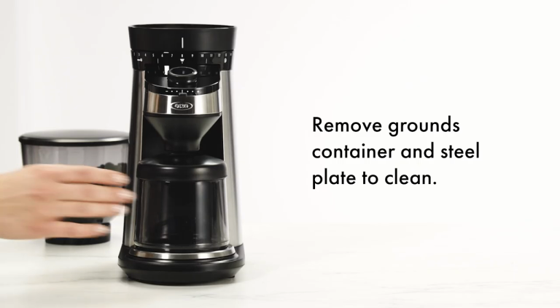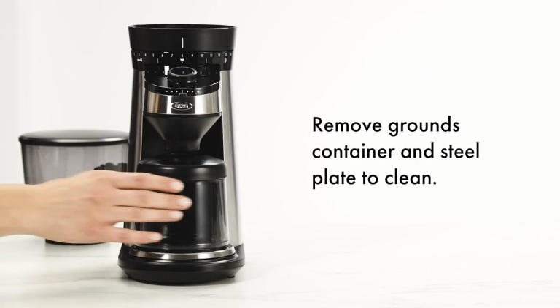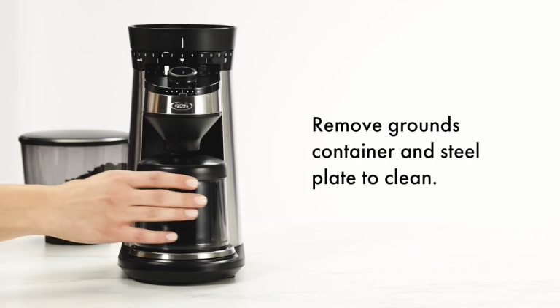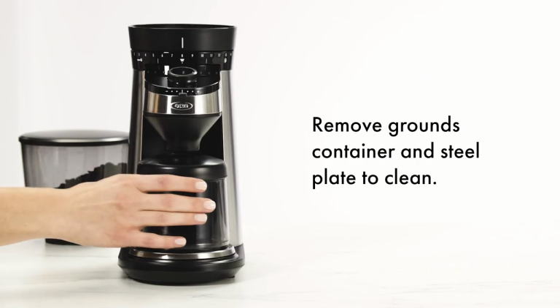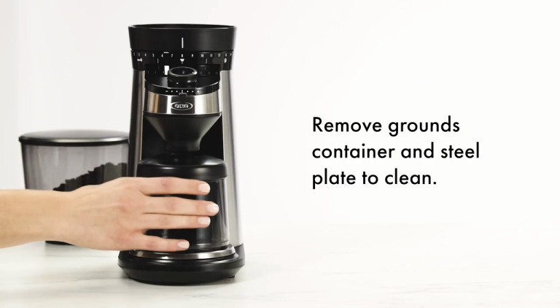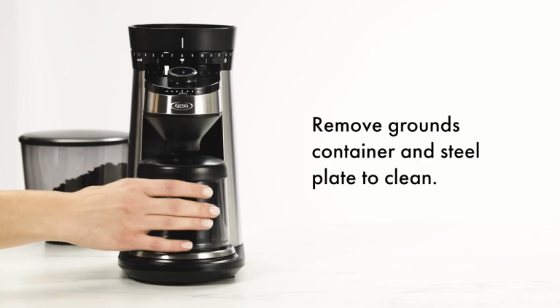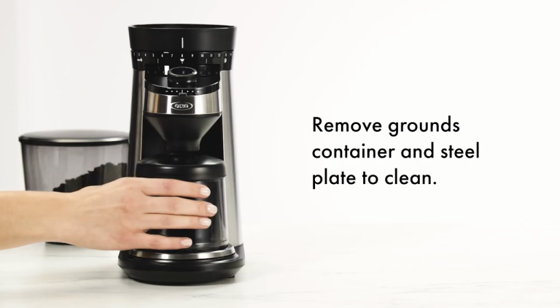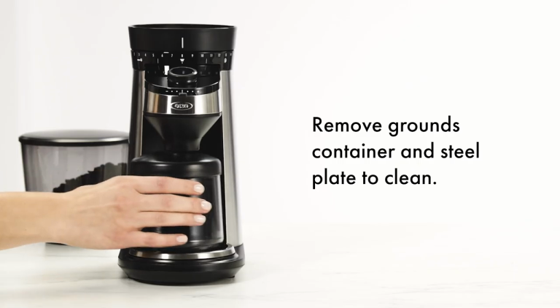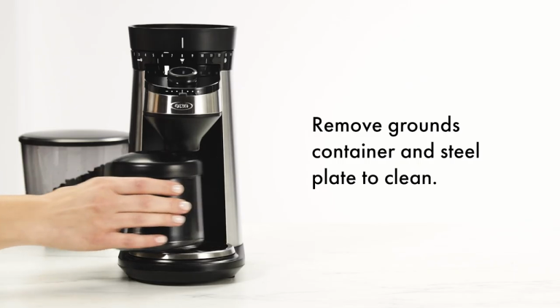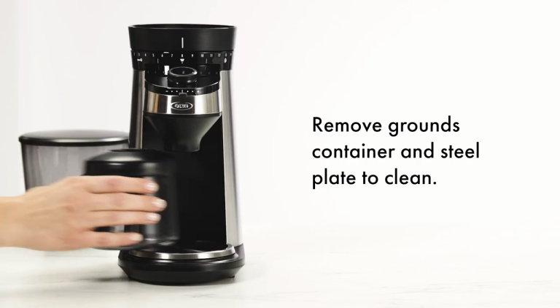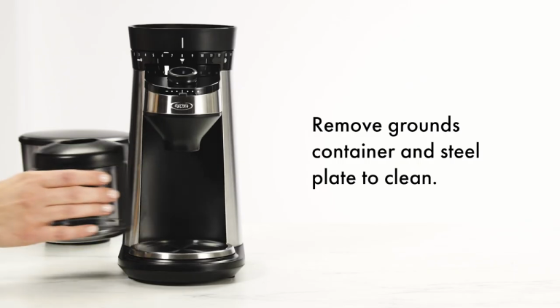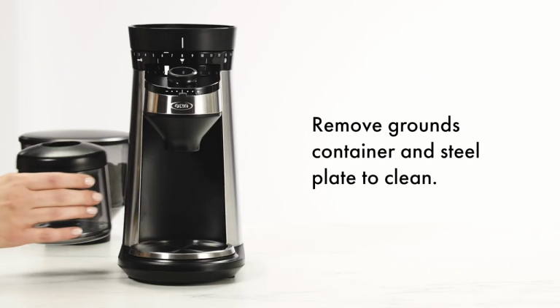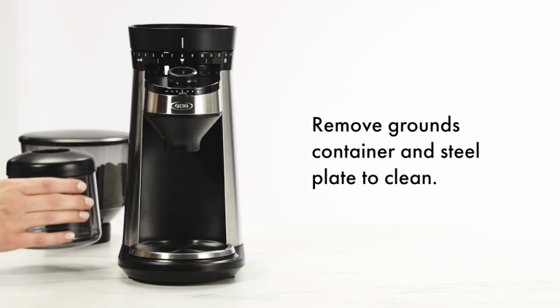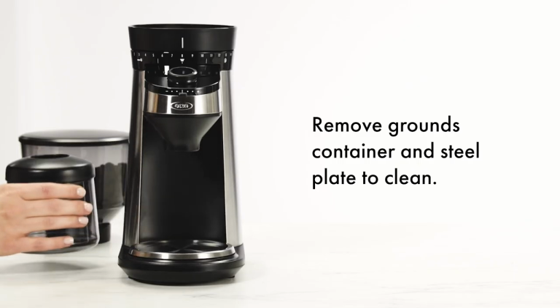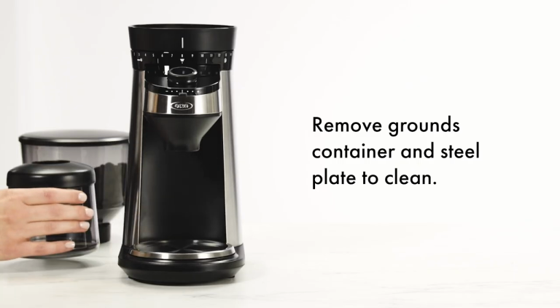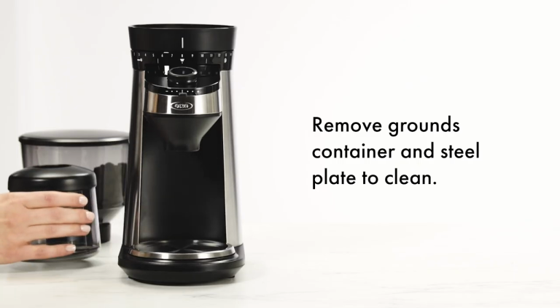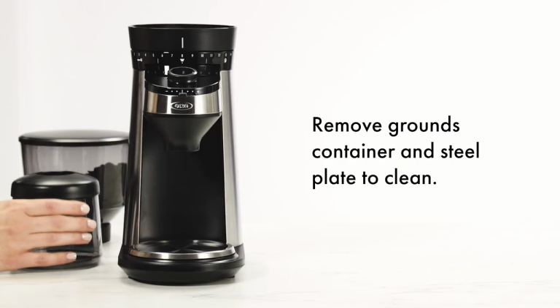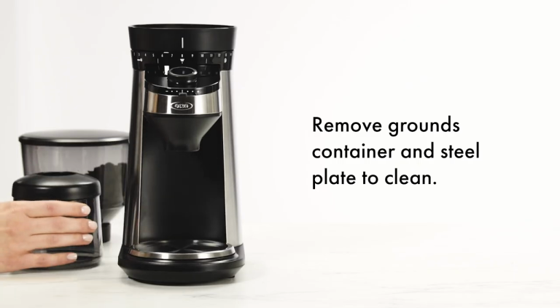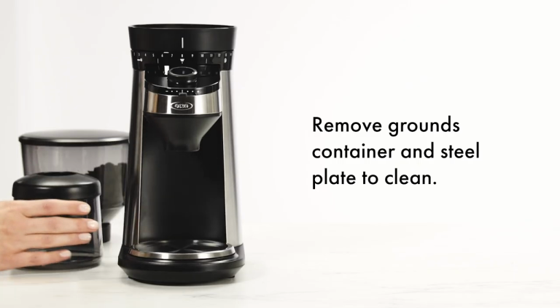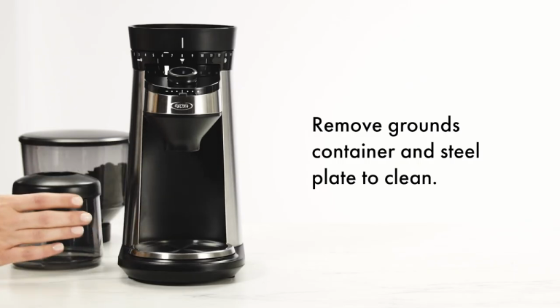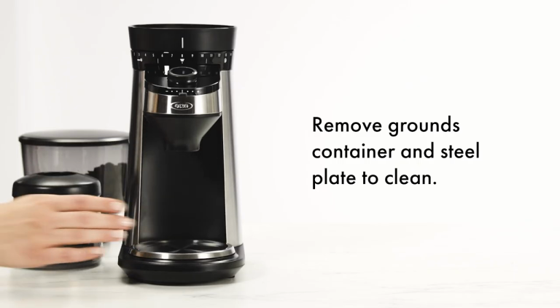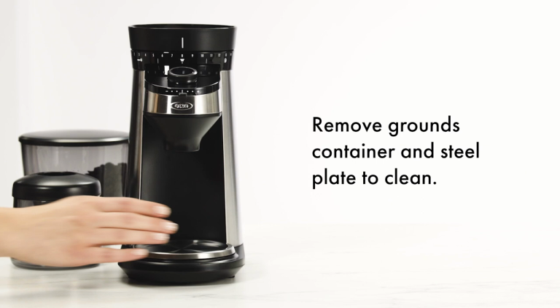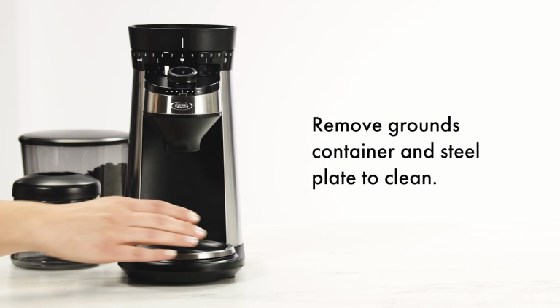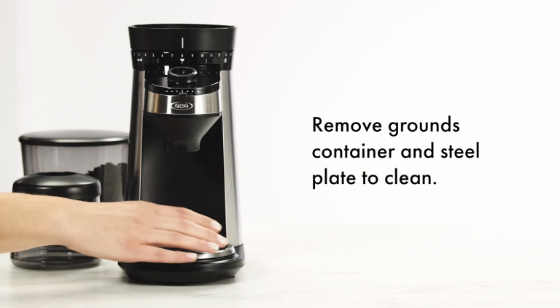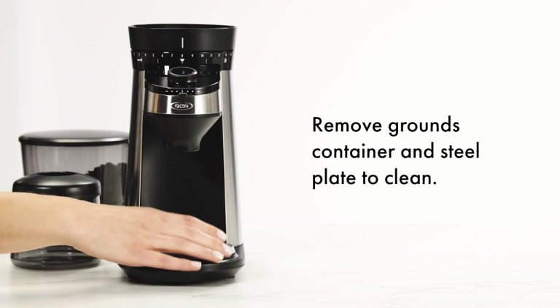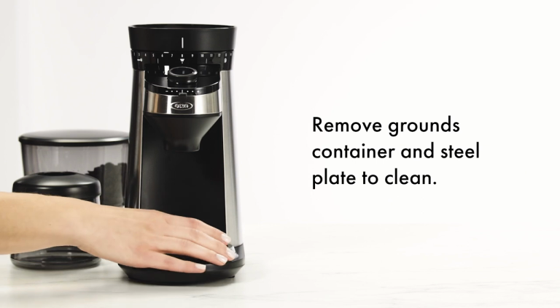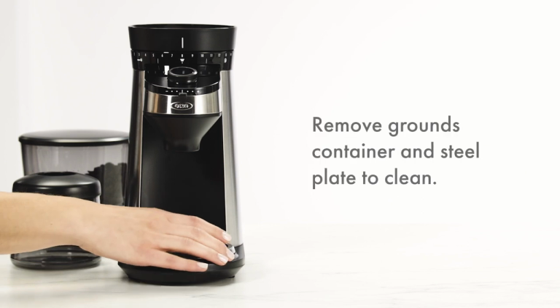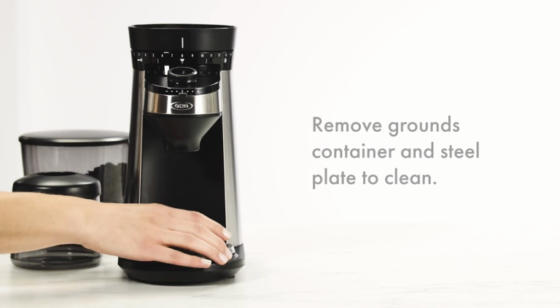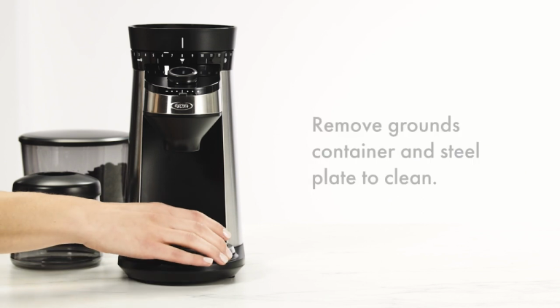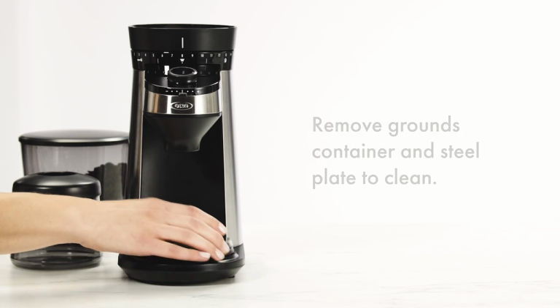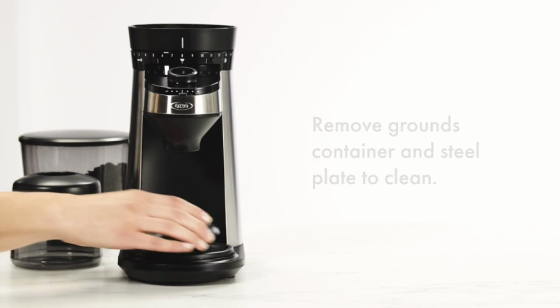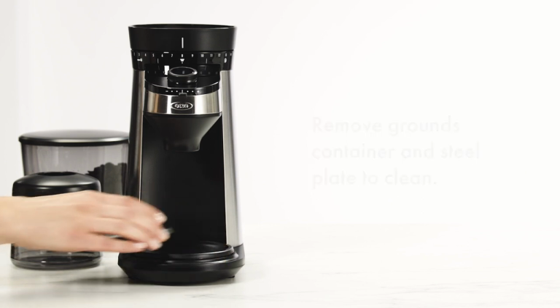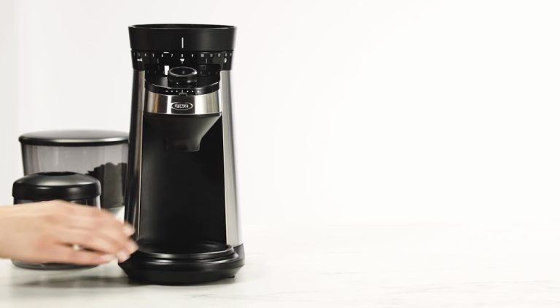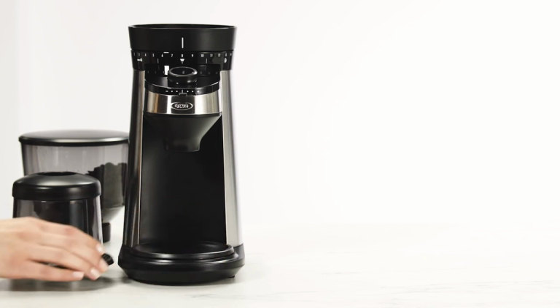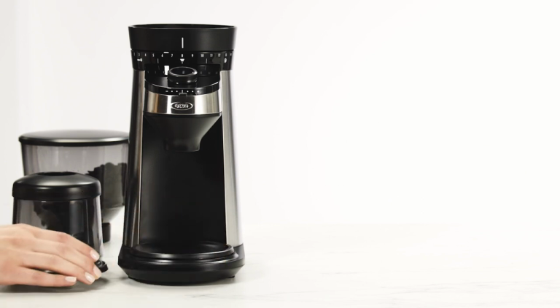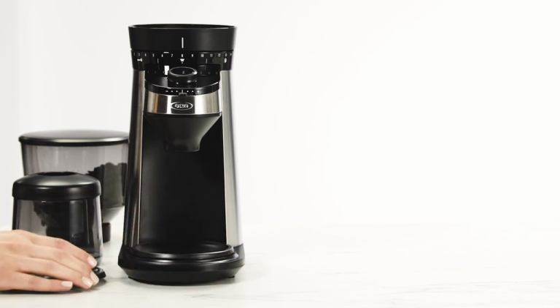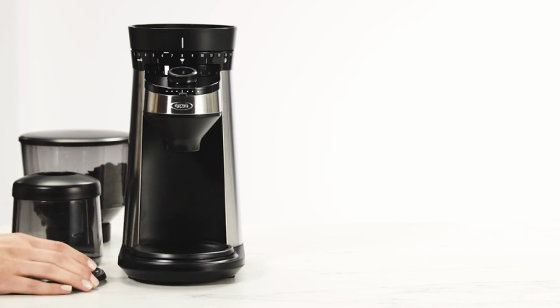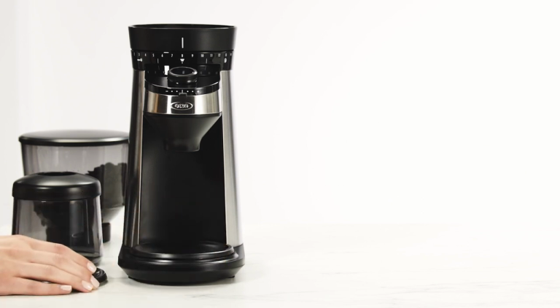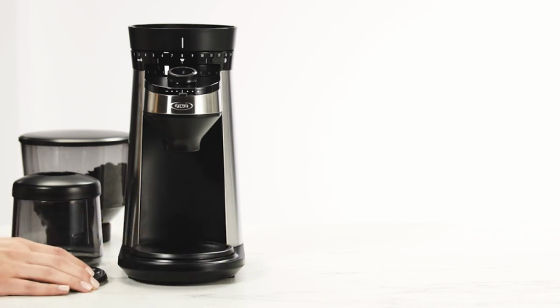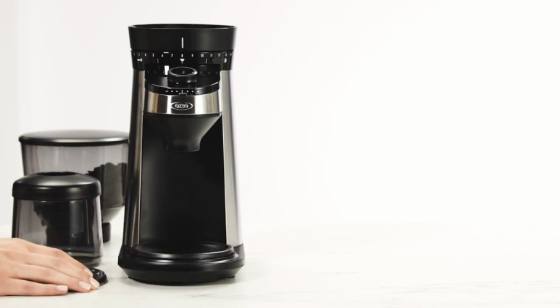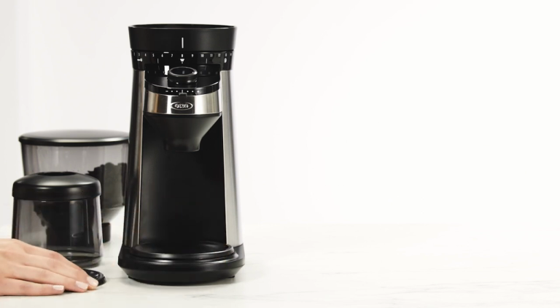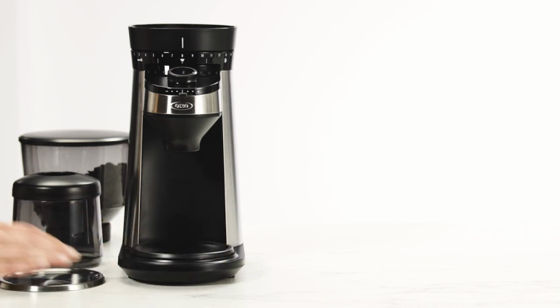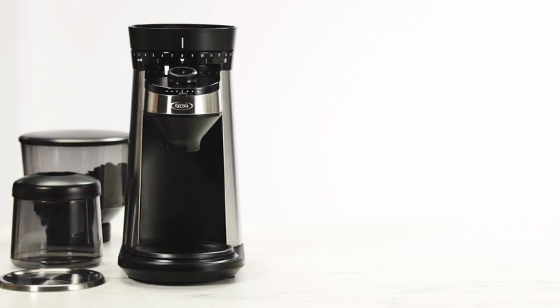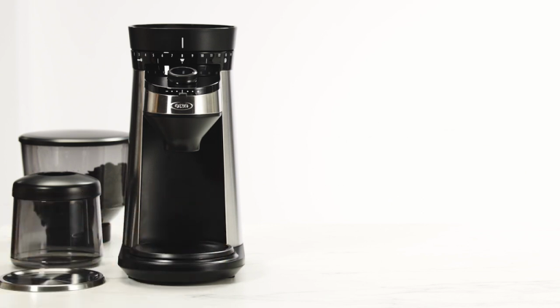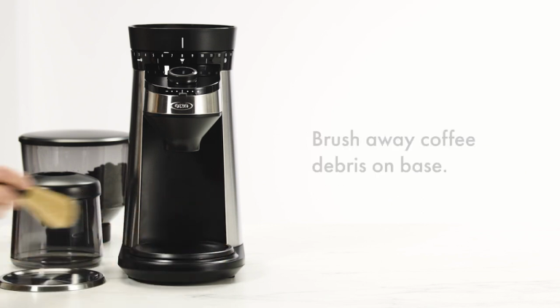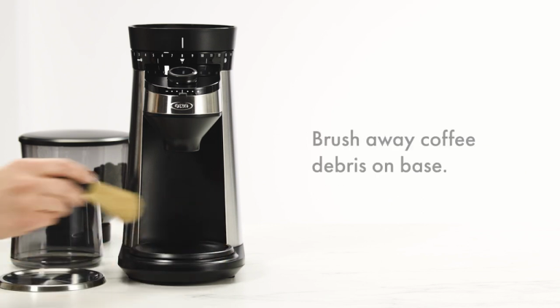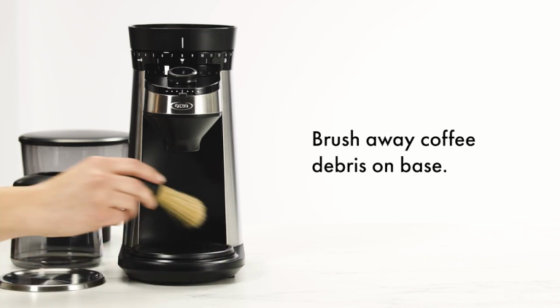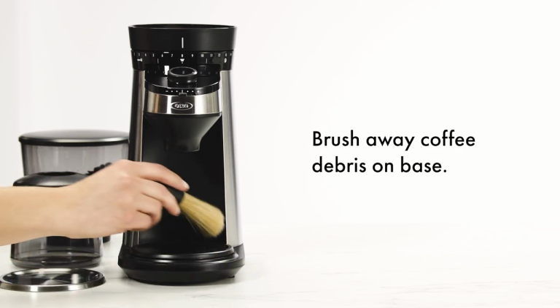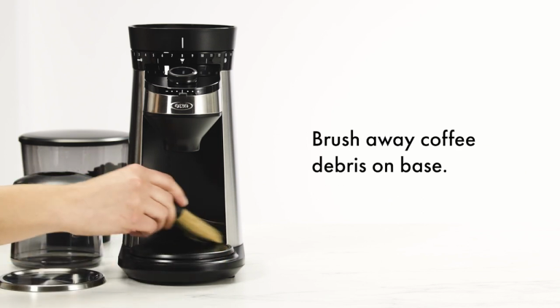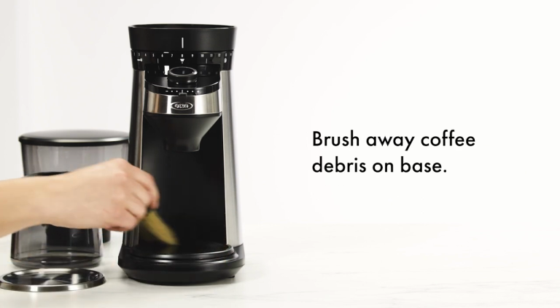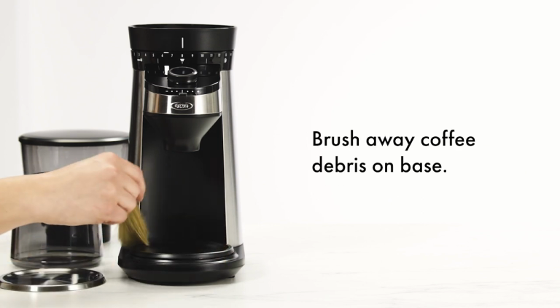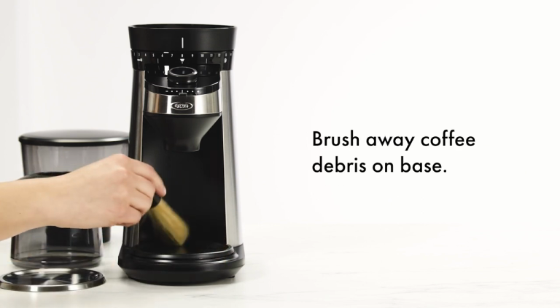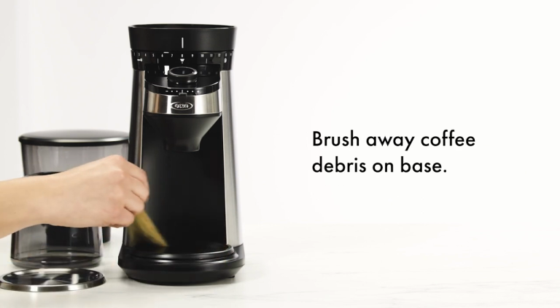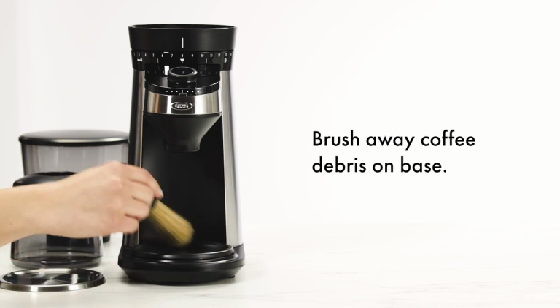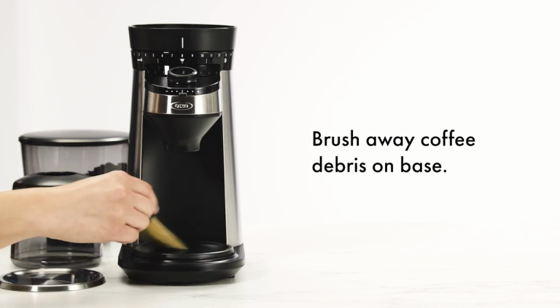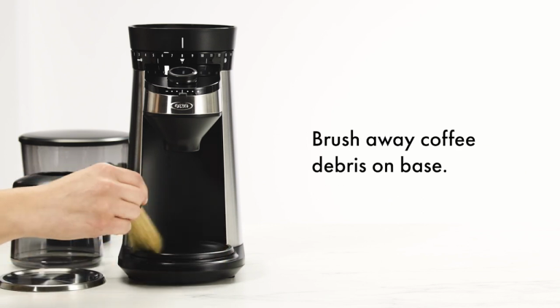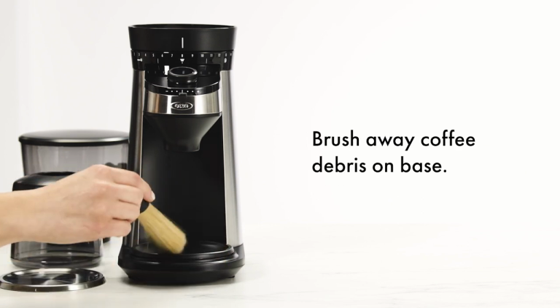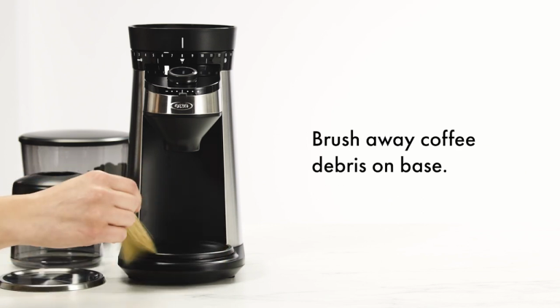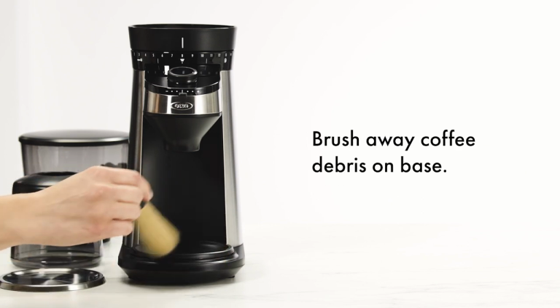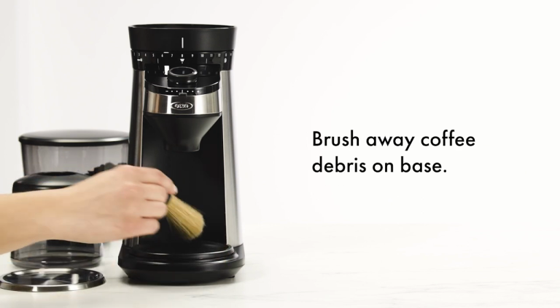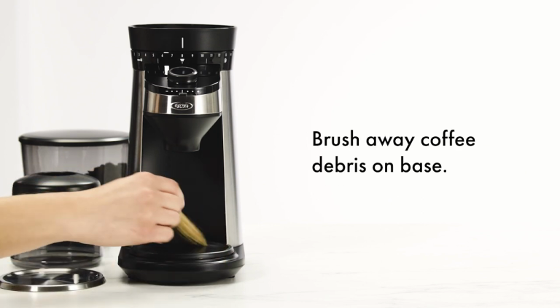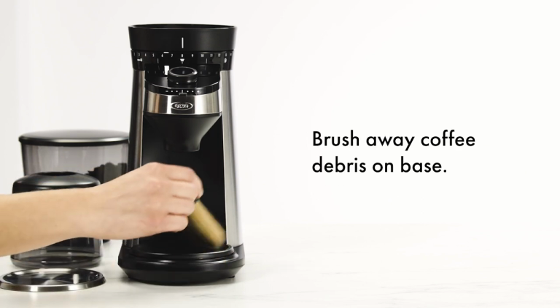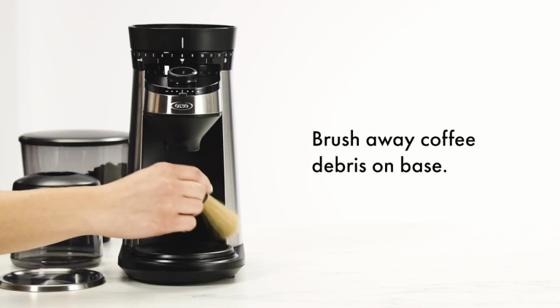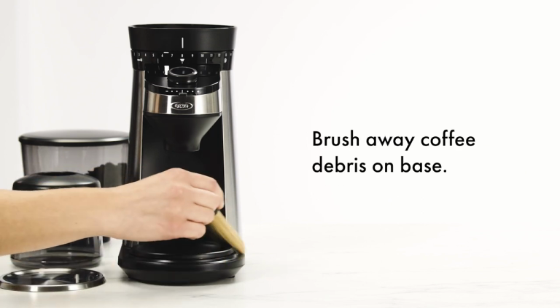Remove the grounds container and steel plate to clean. Brush away any coffee debris on the base.